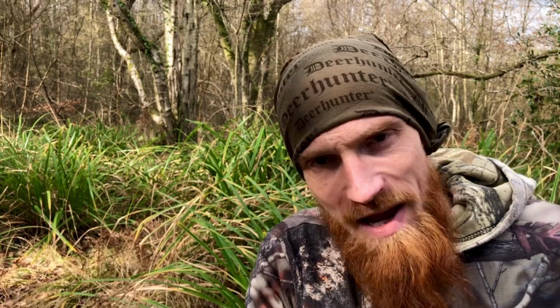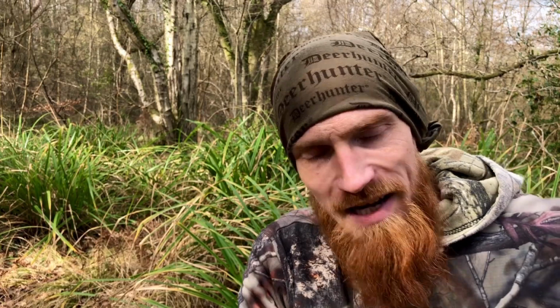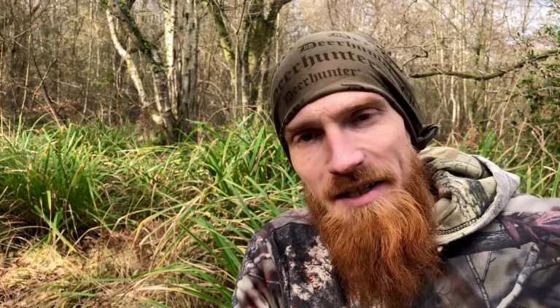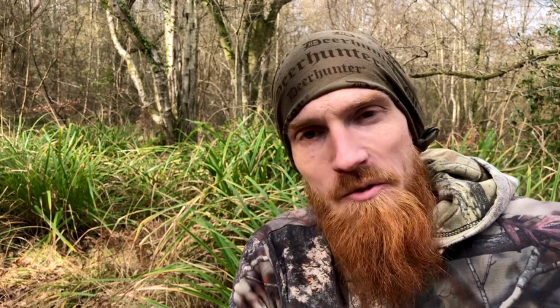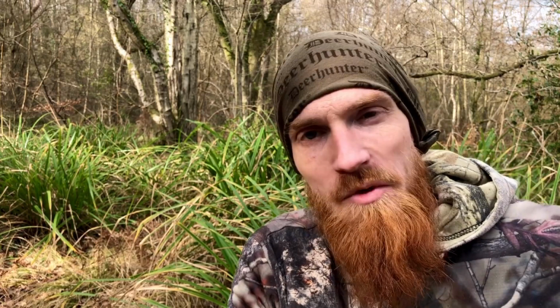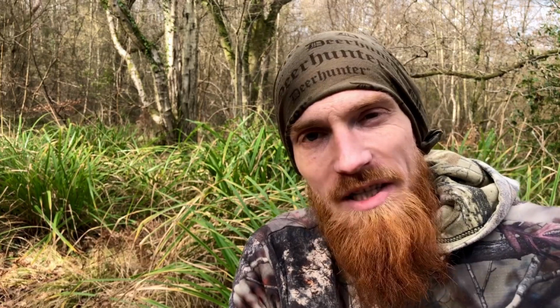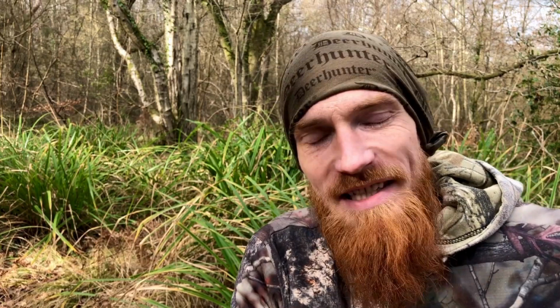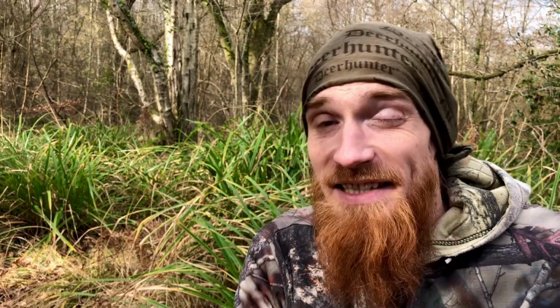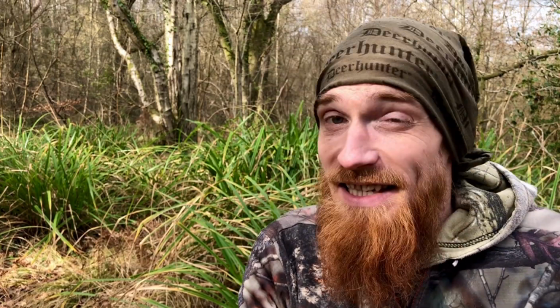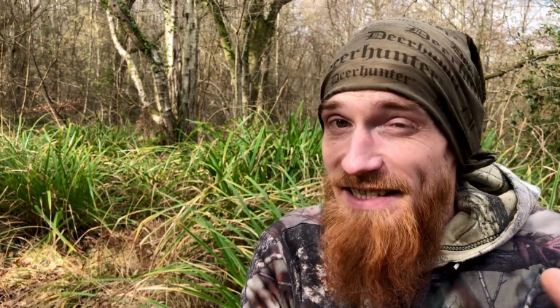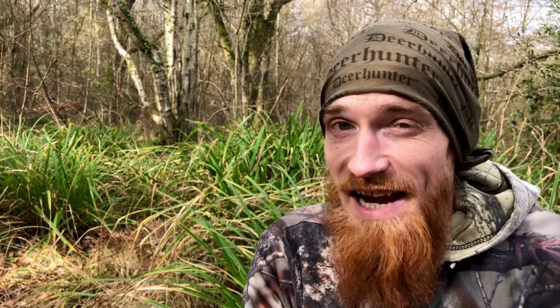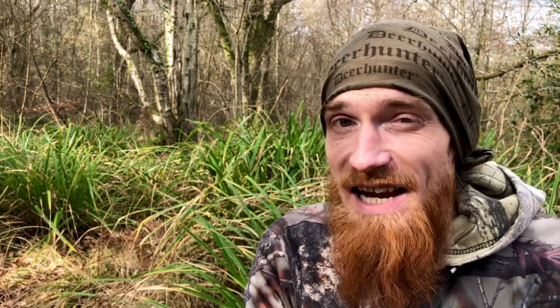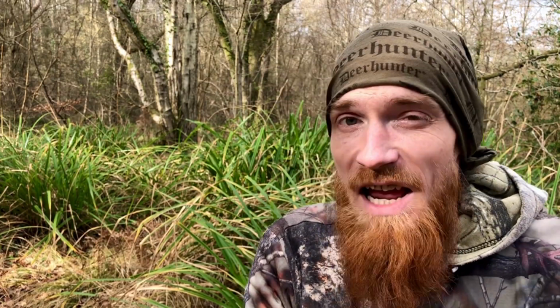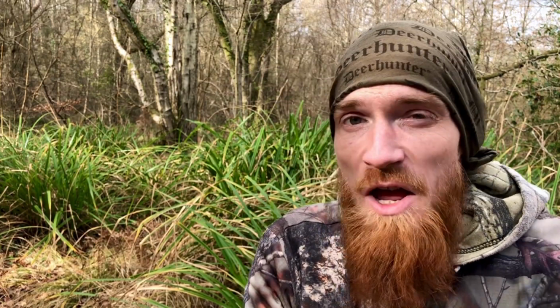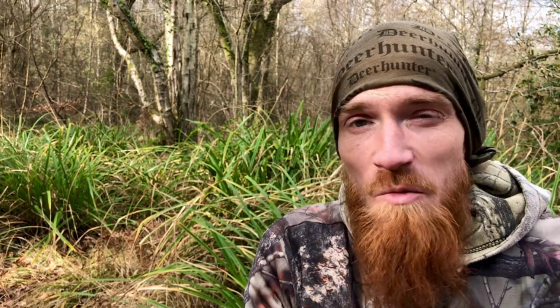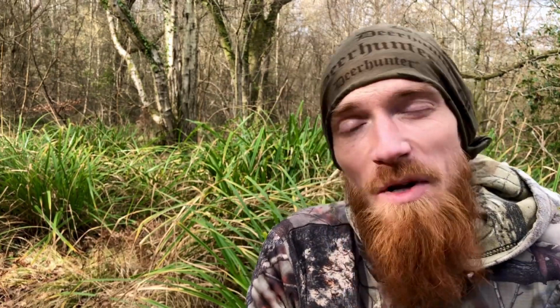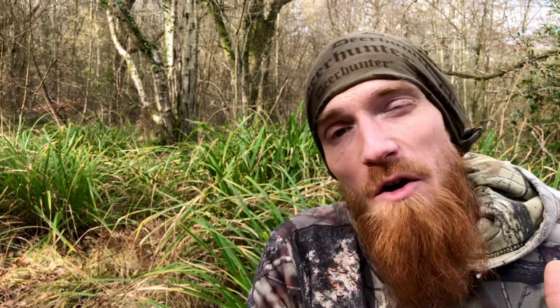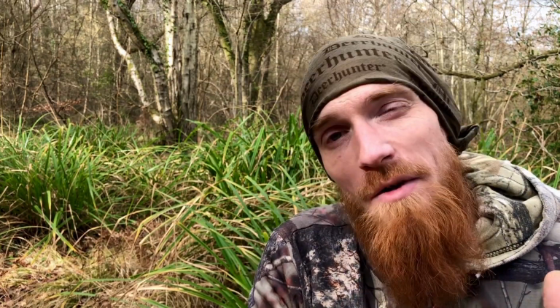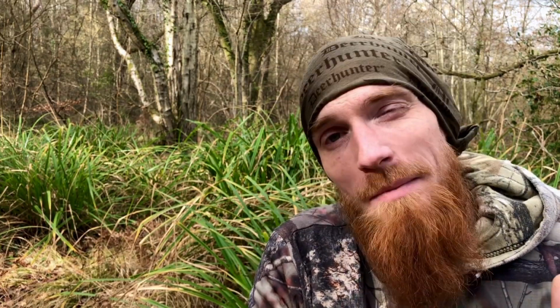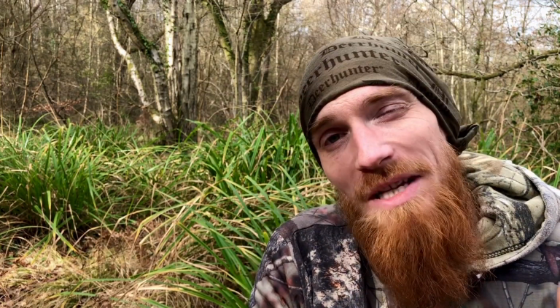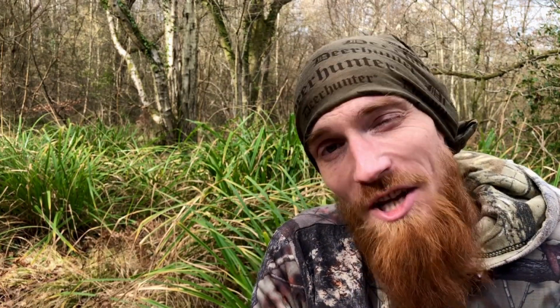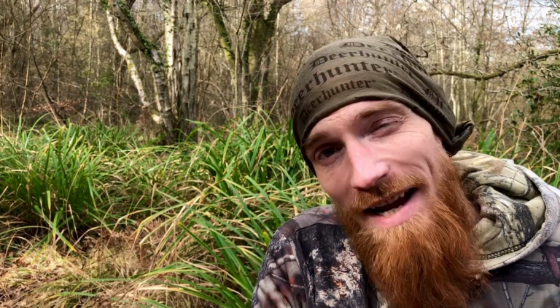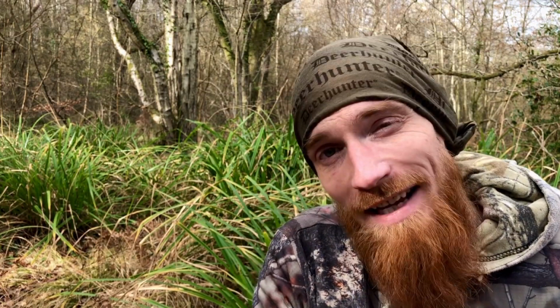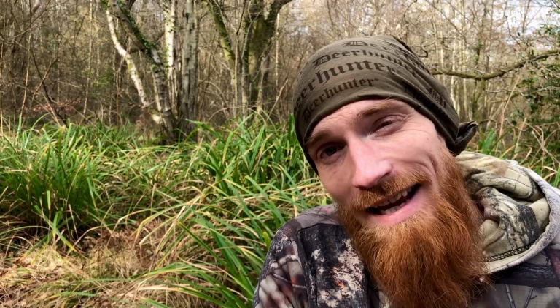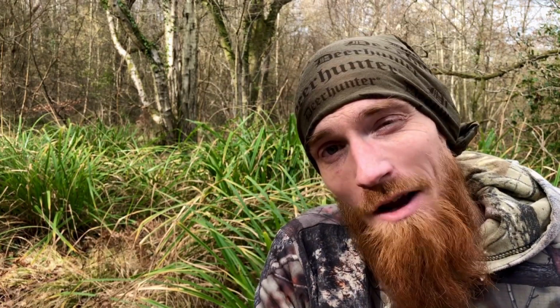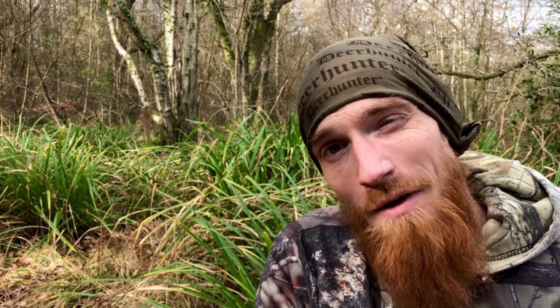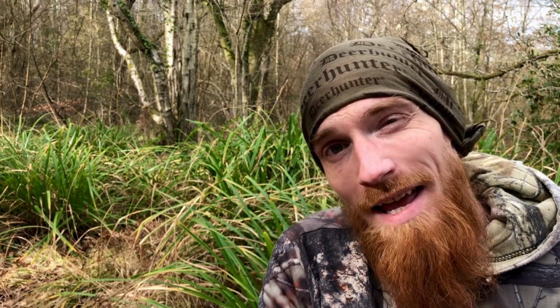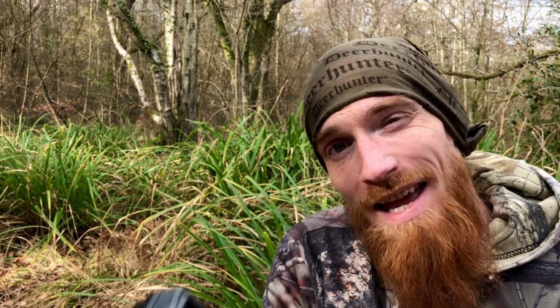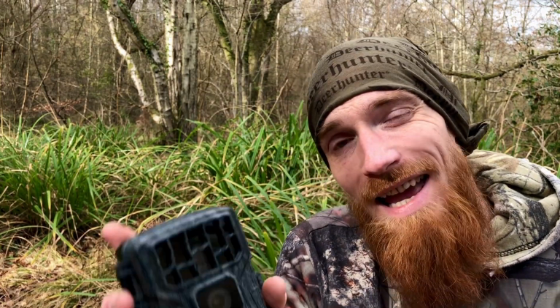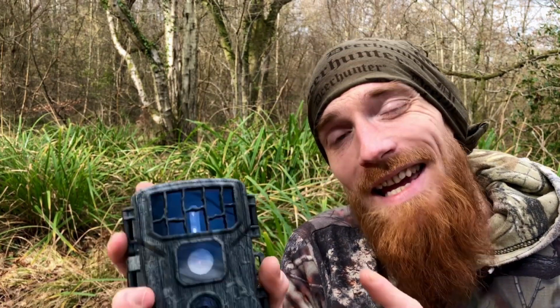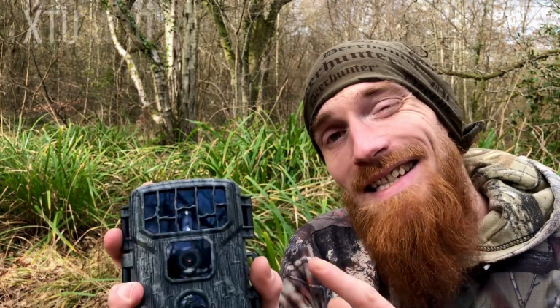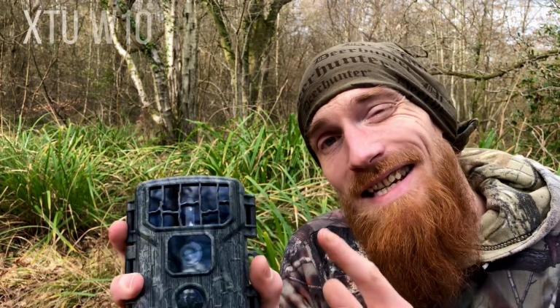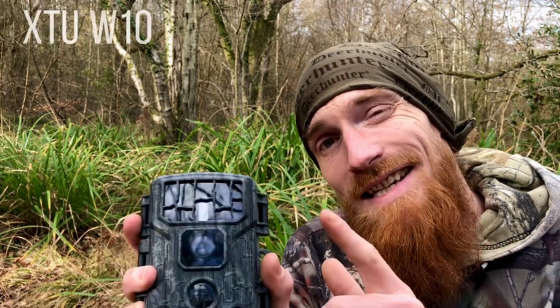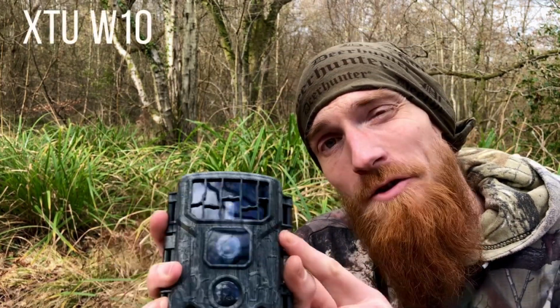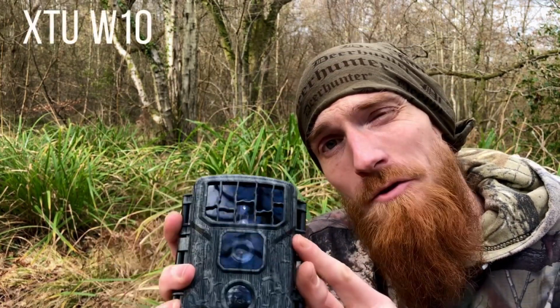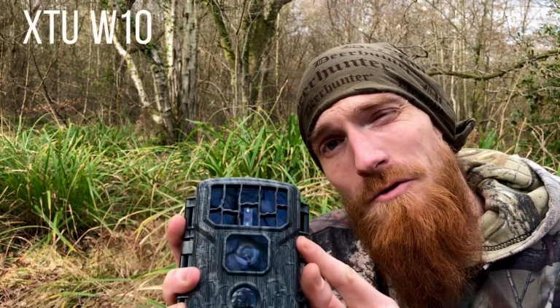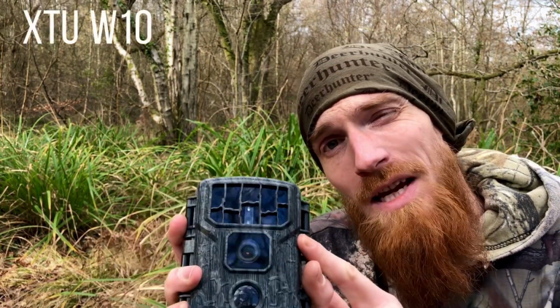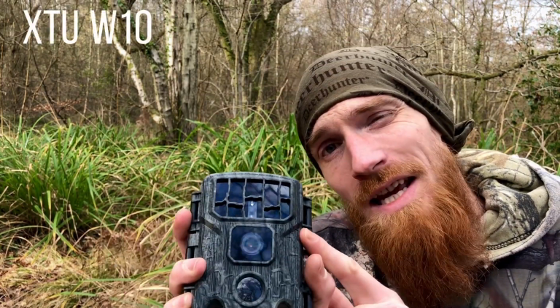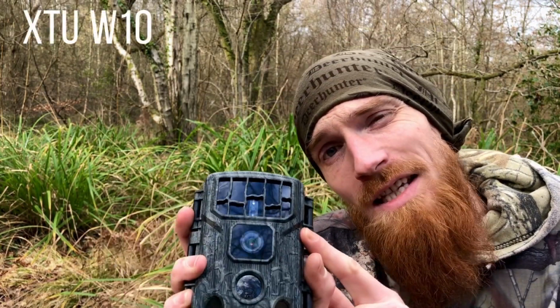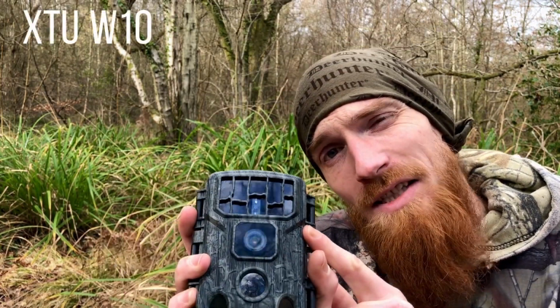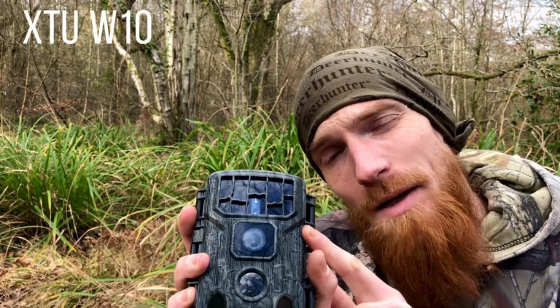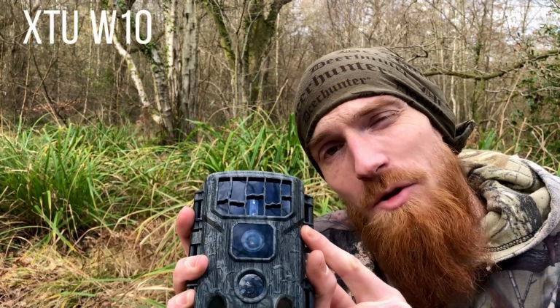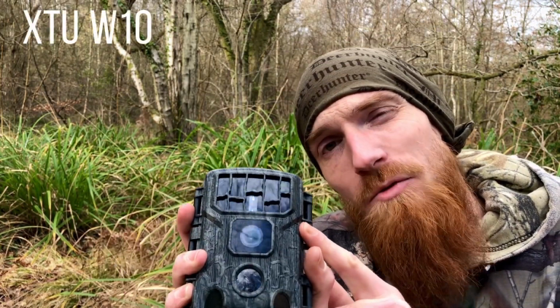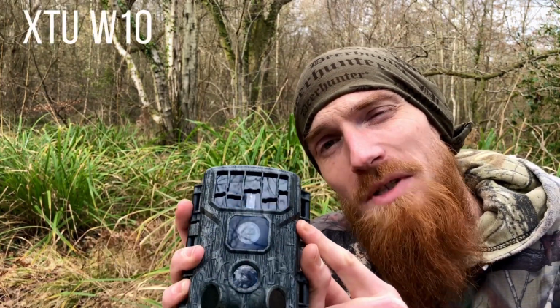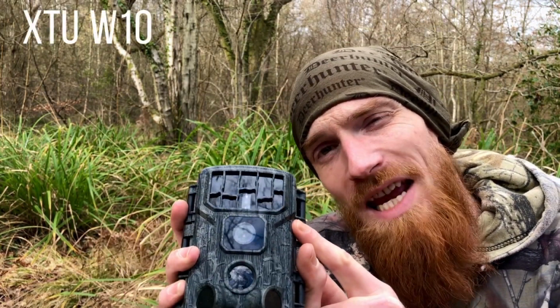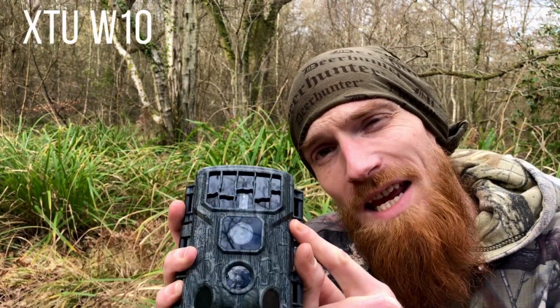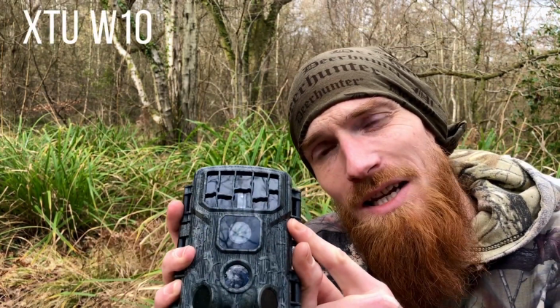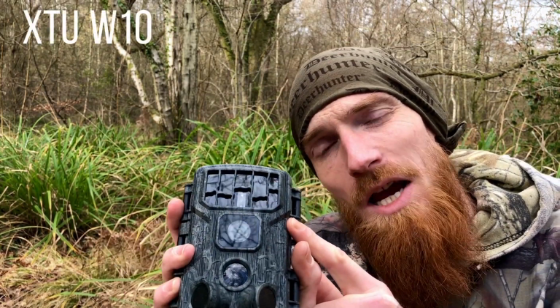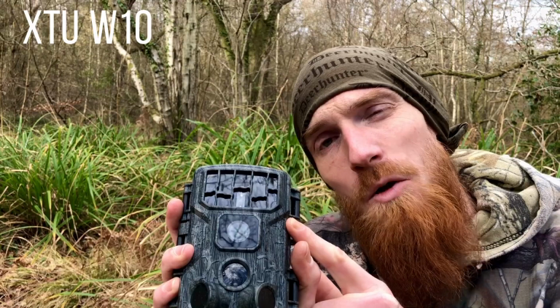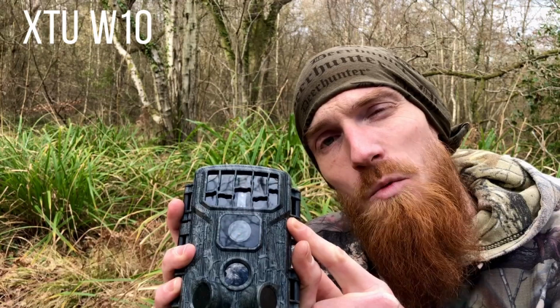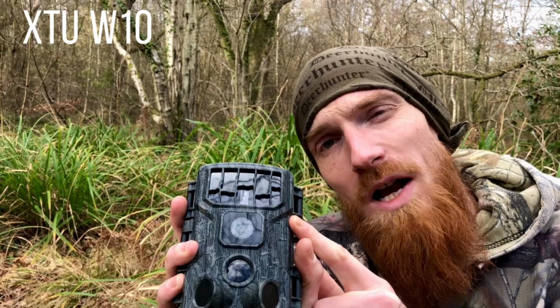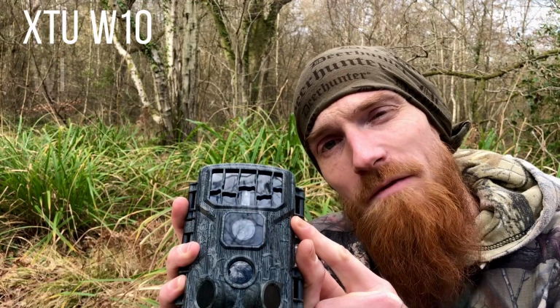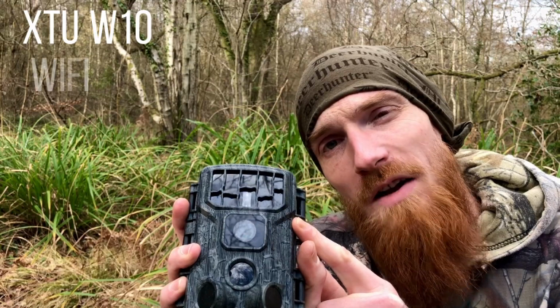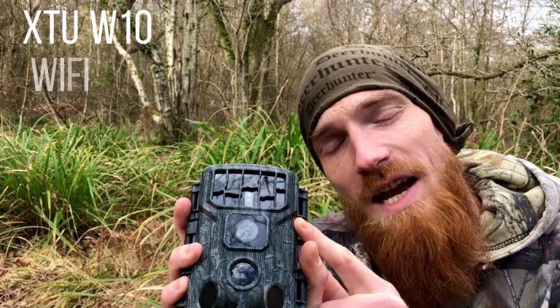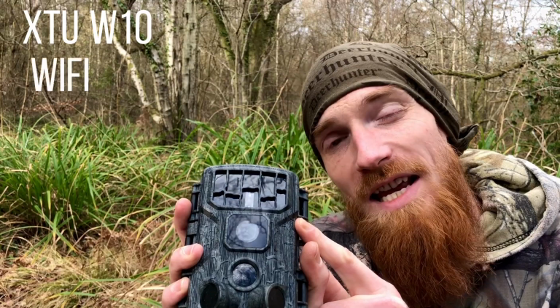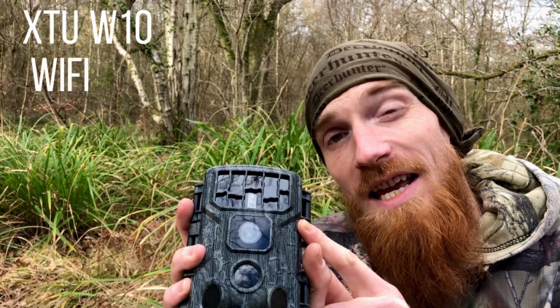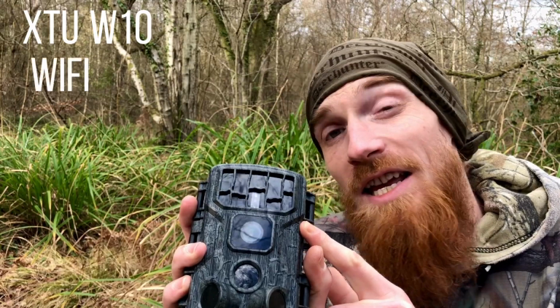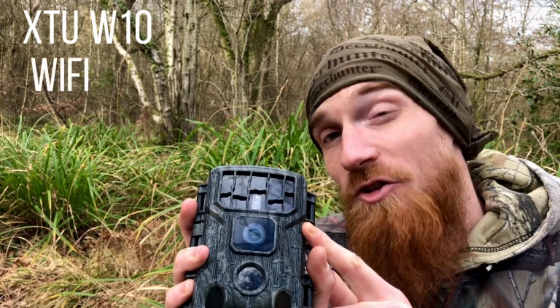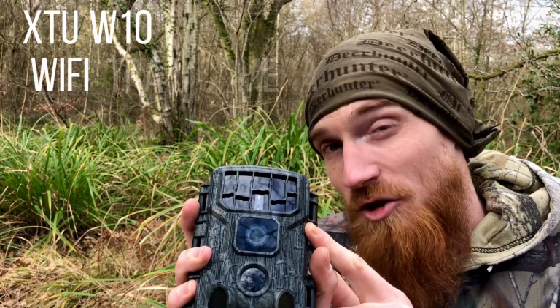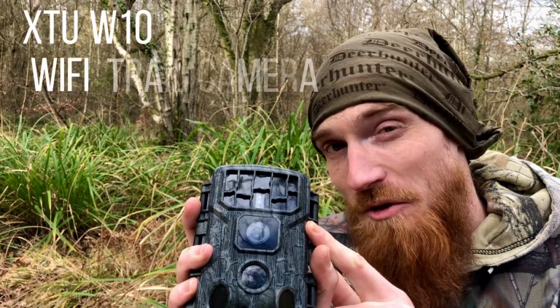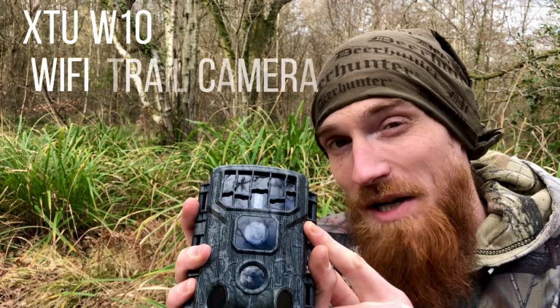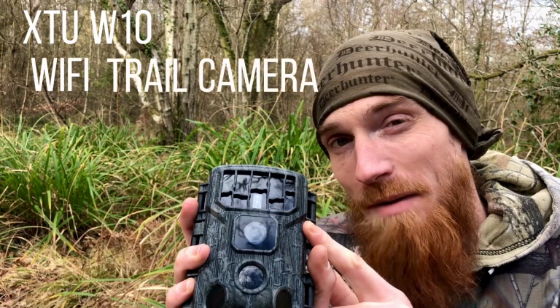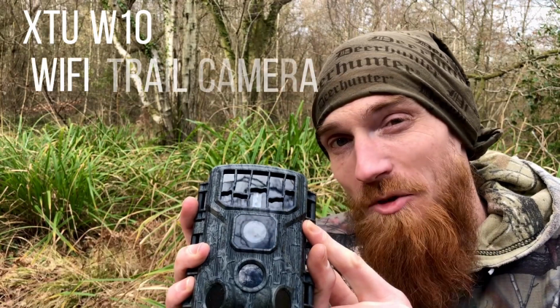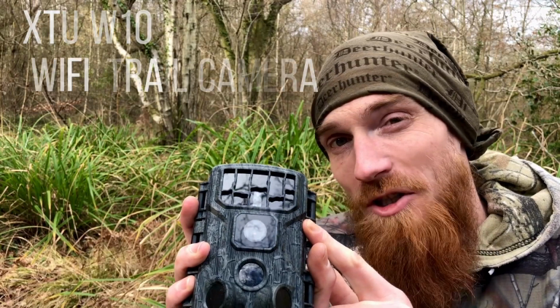Back in the woods, and today we're going to be checking out XTU's W10 Wi-Fi trail camera.